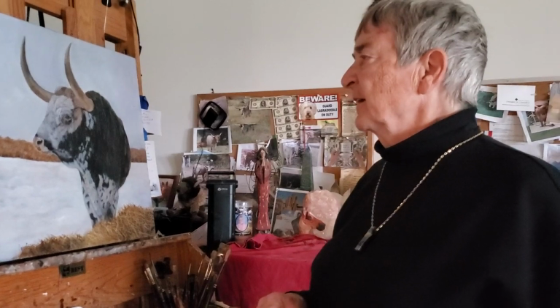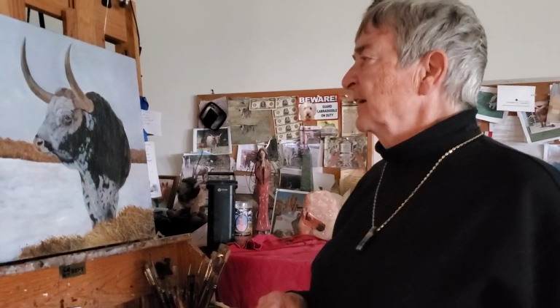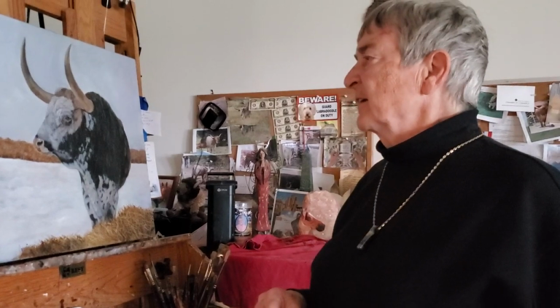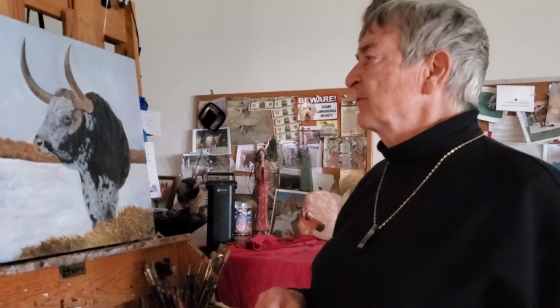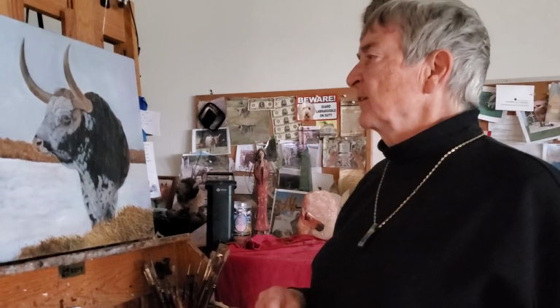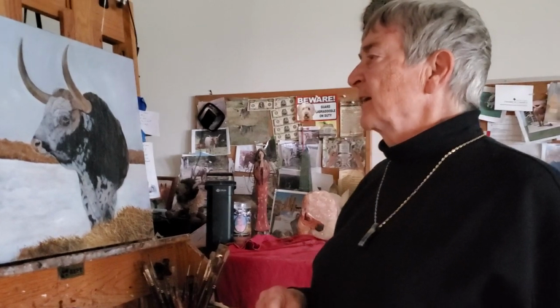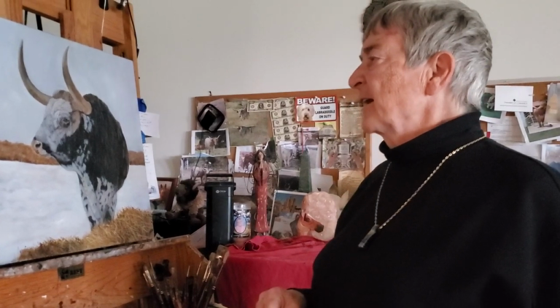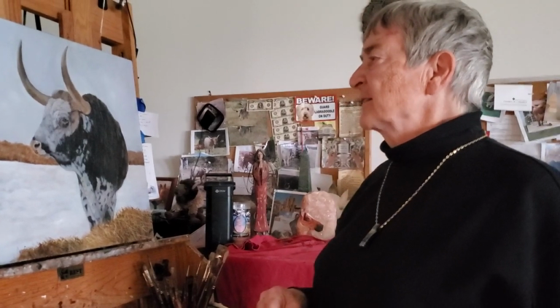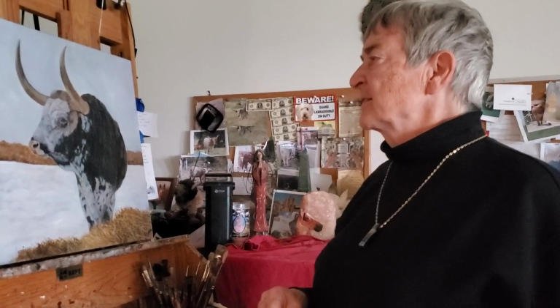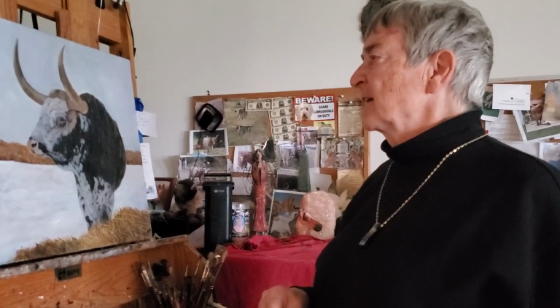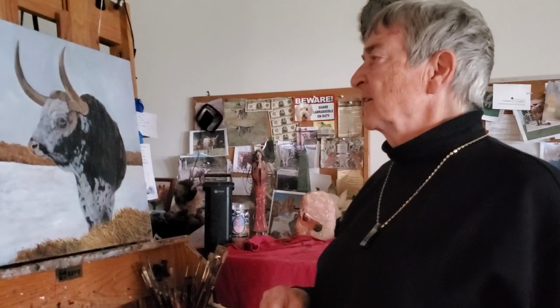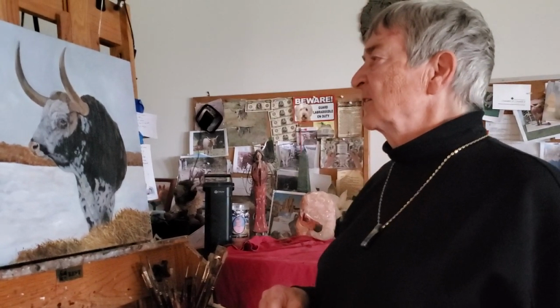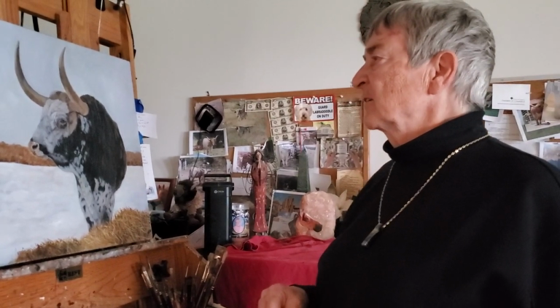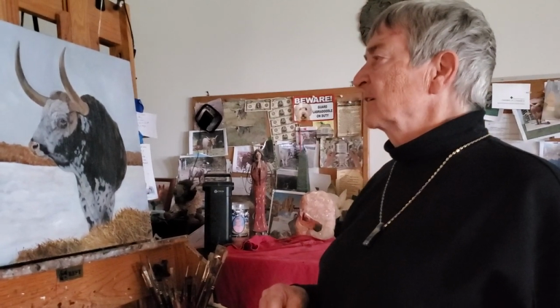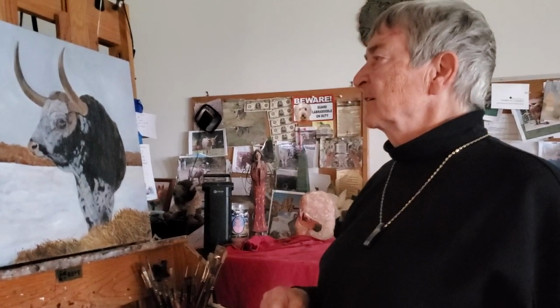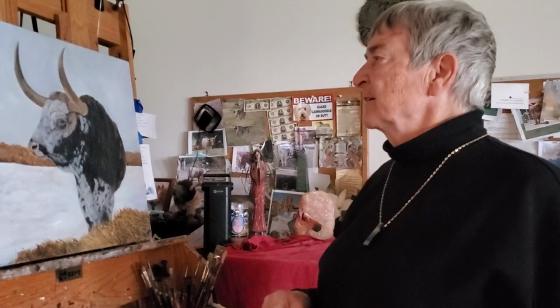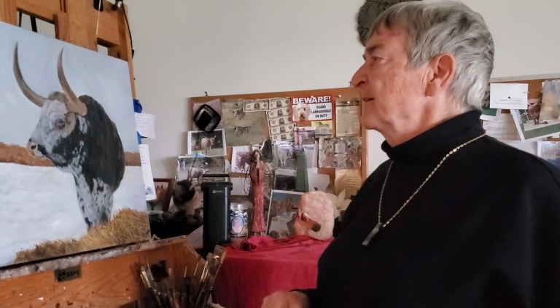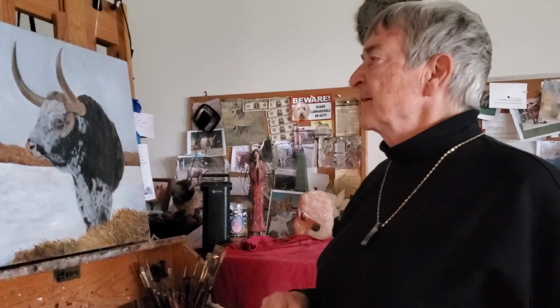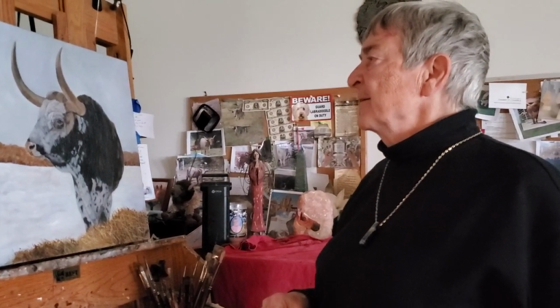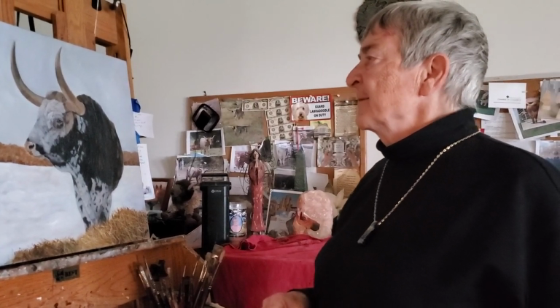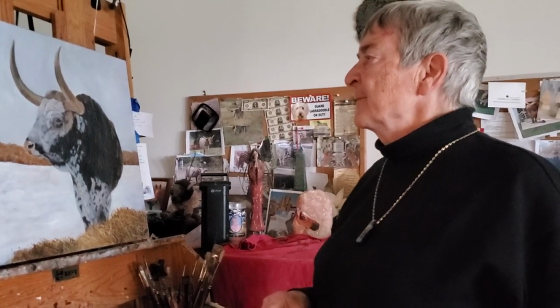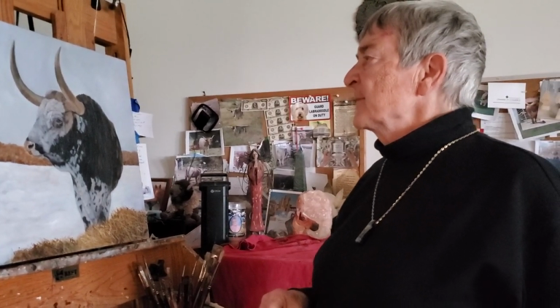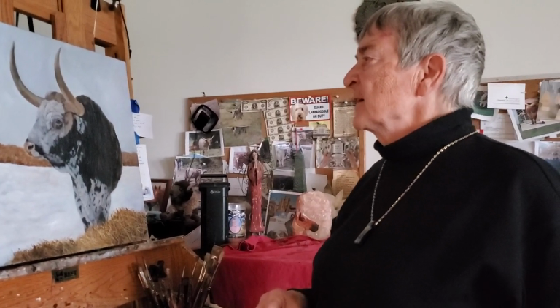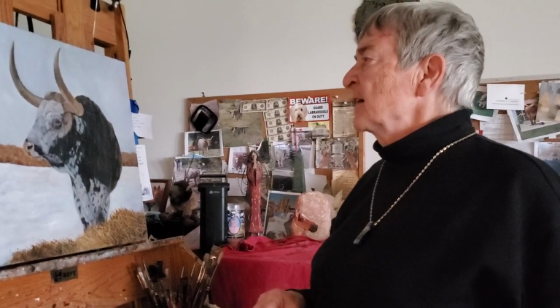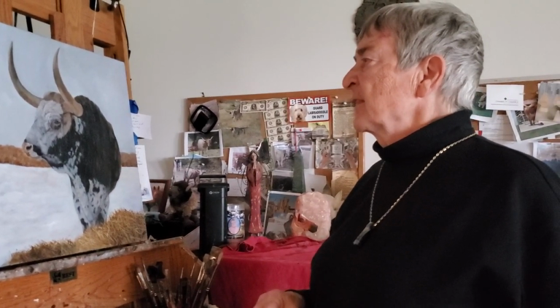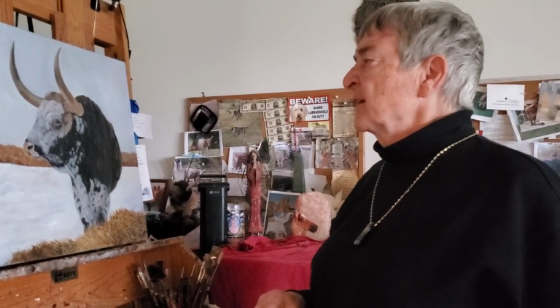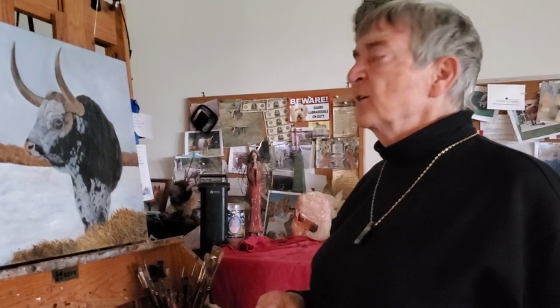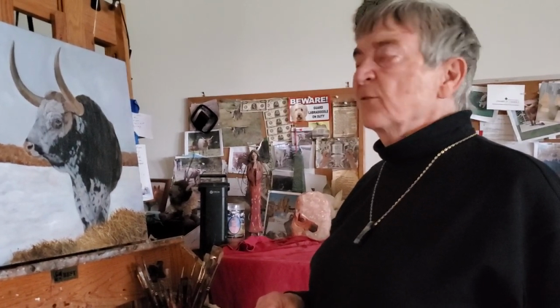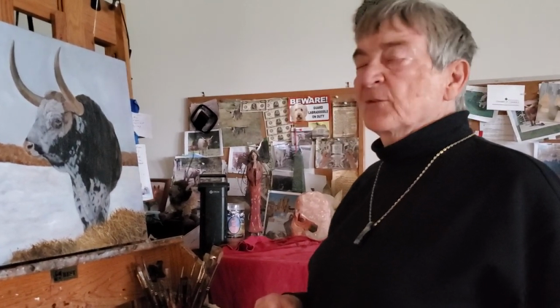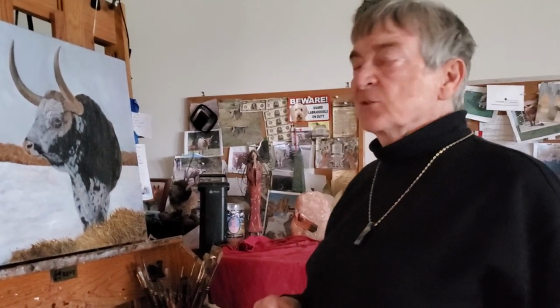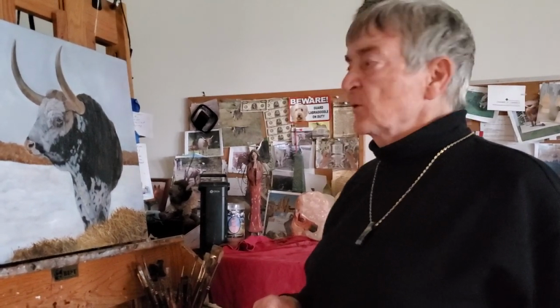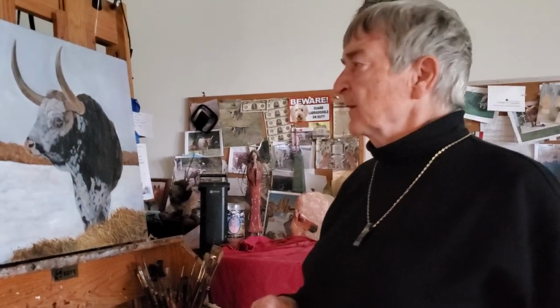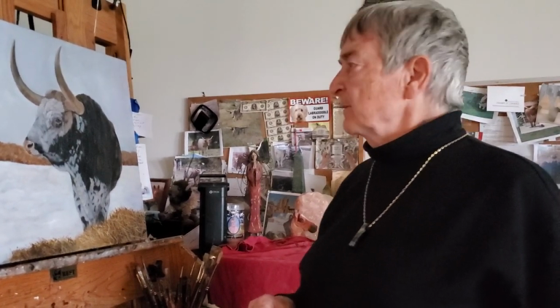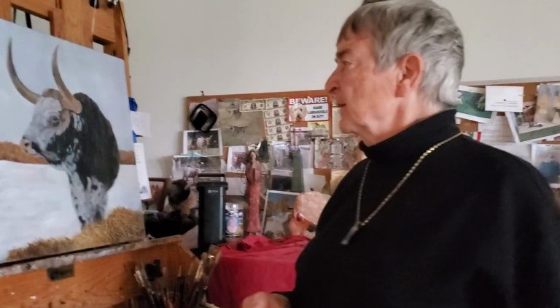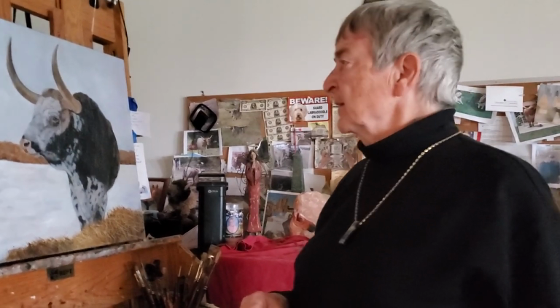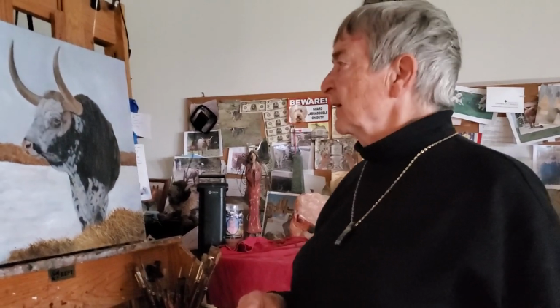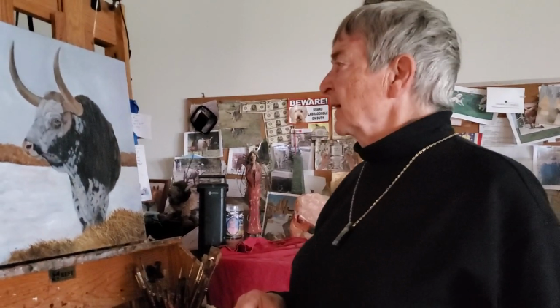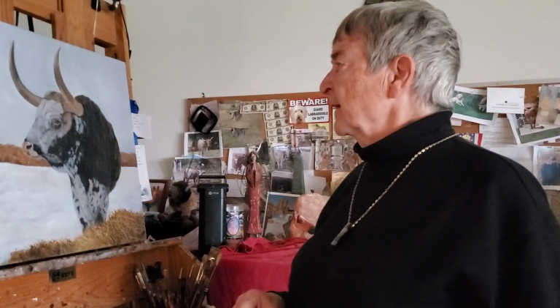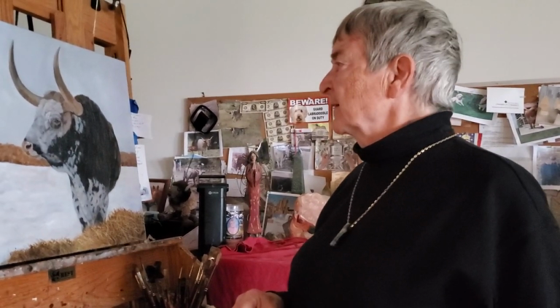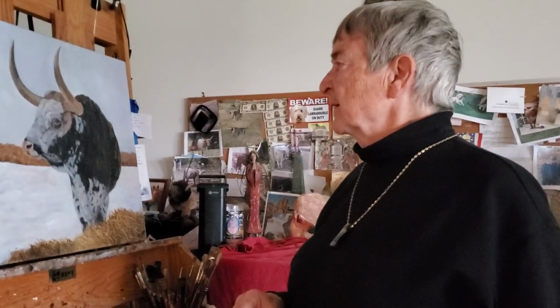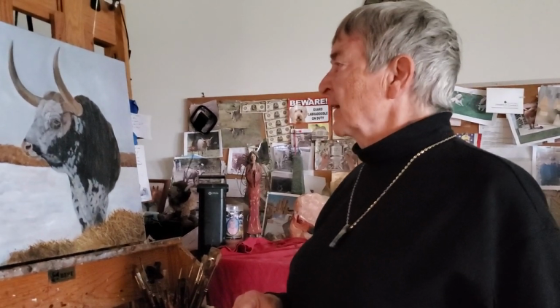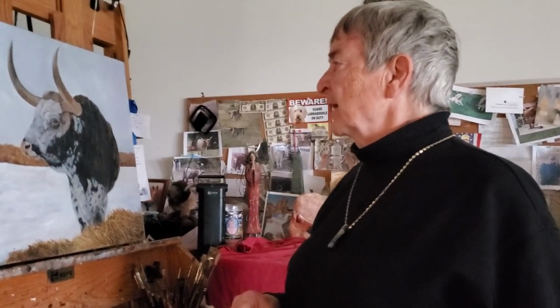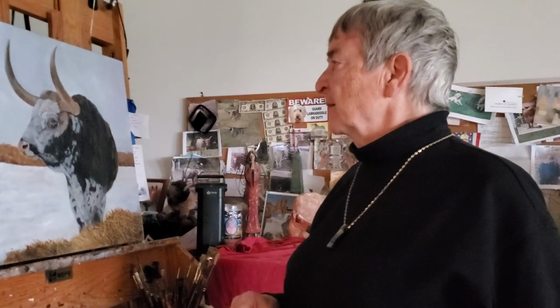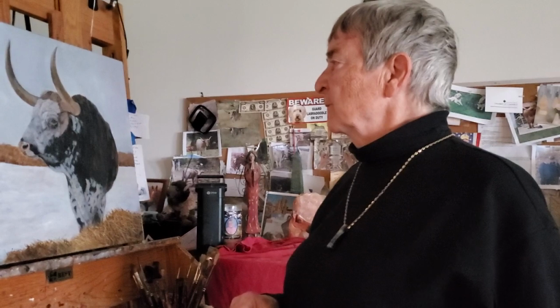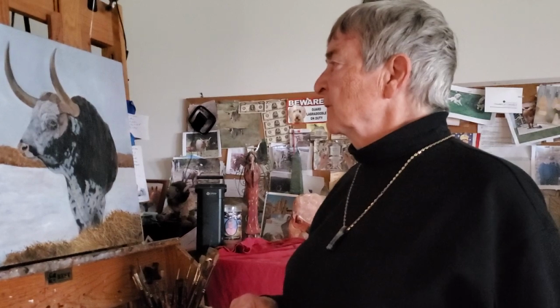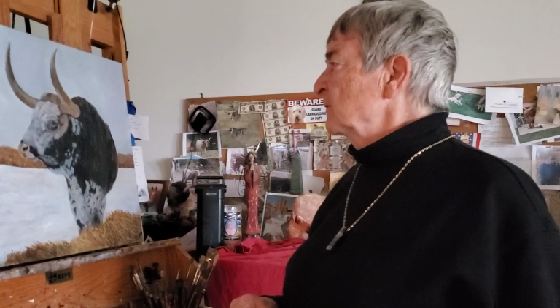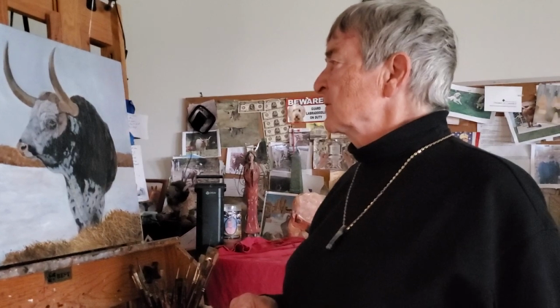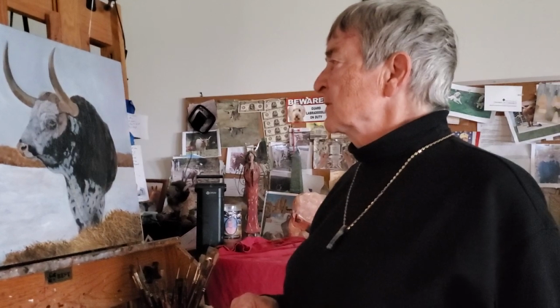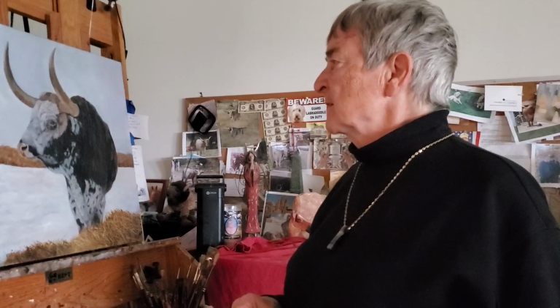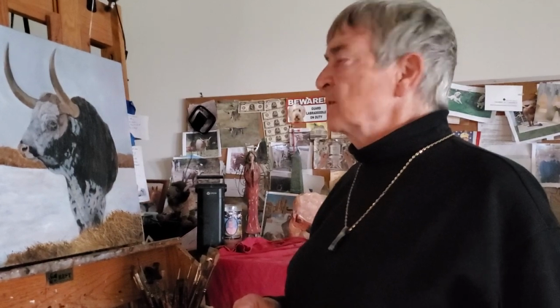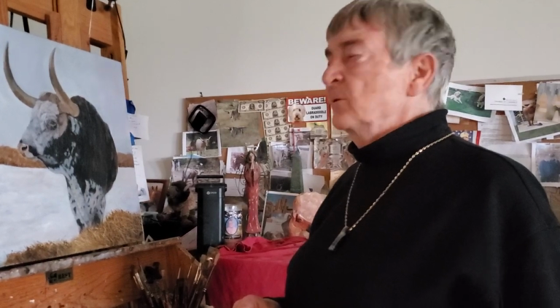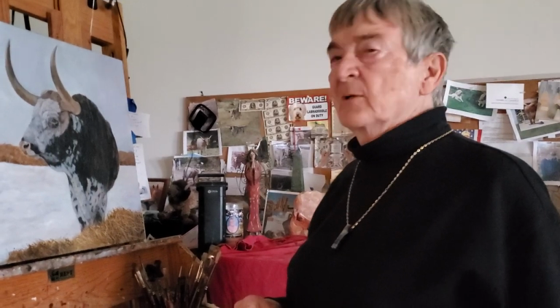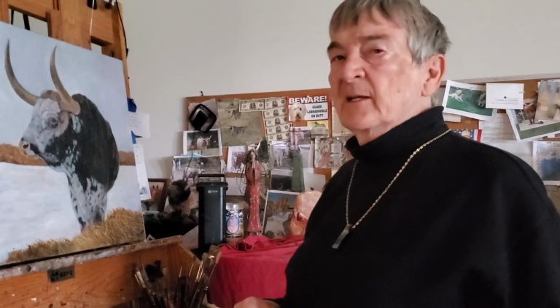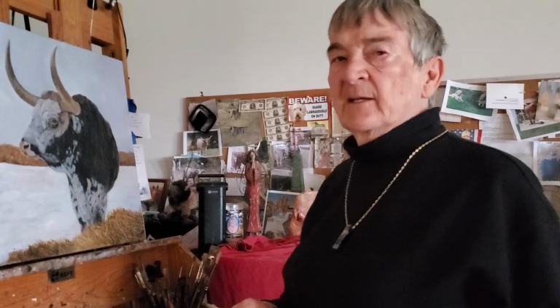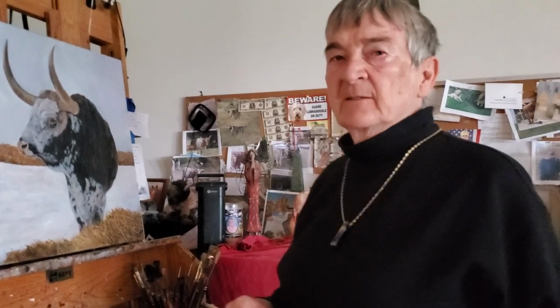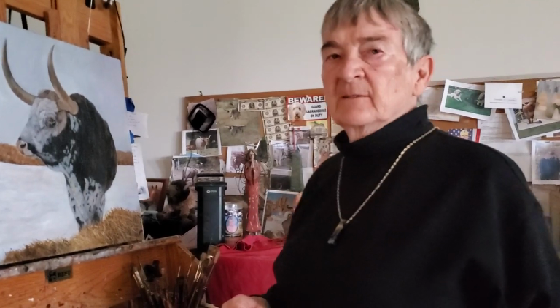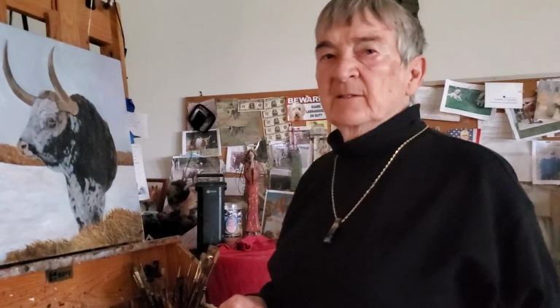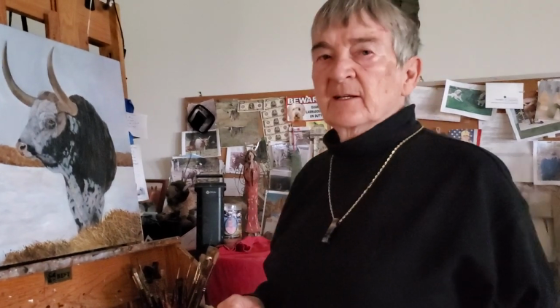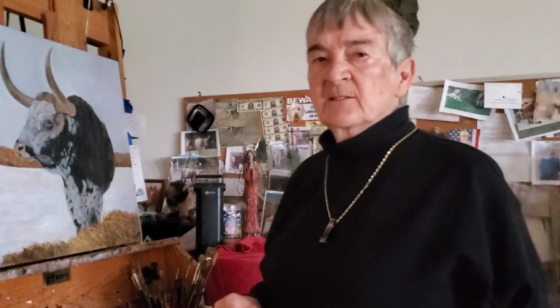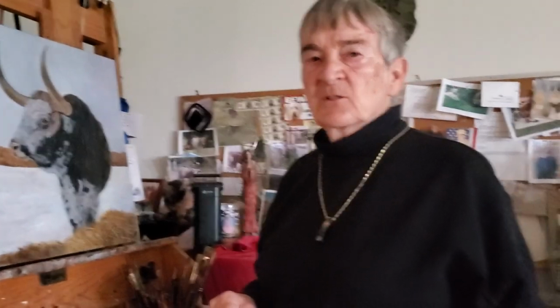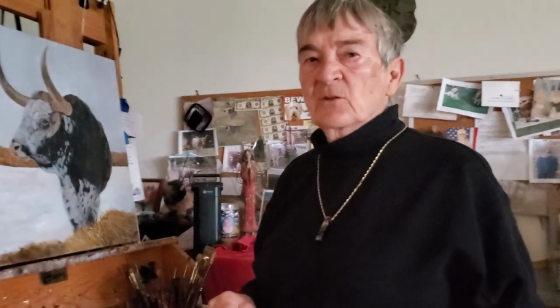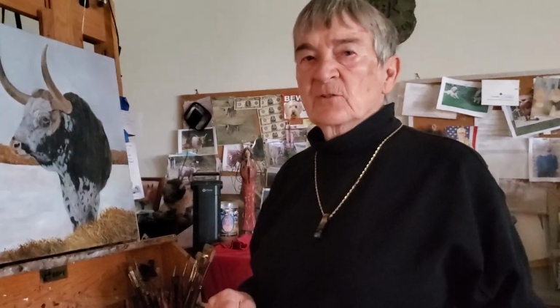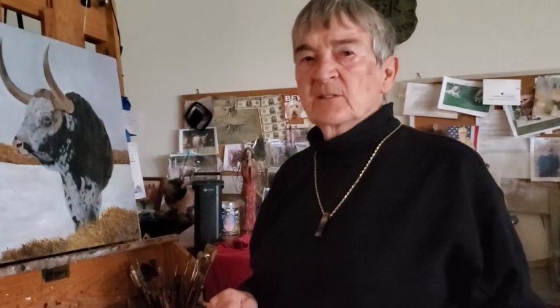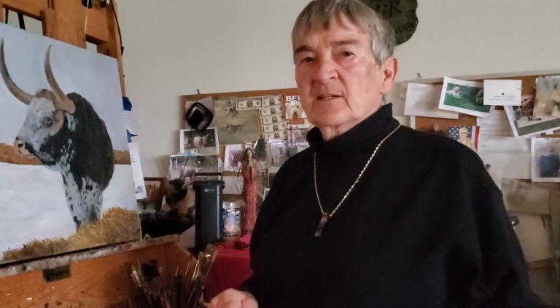He definitely has that look. Thank you for joining me and I will see you again next Thursday.